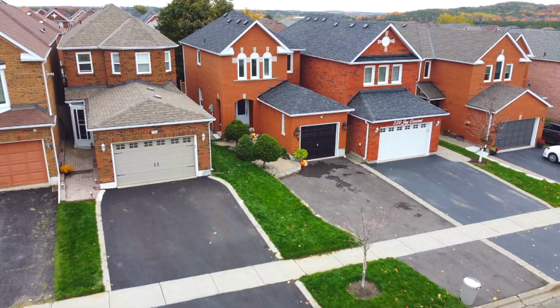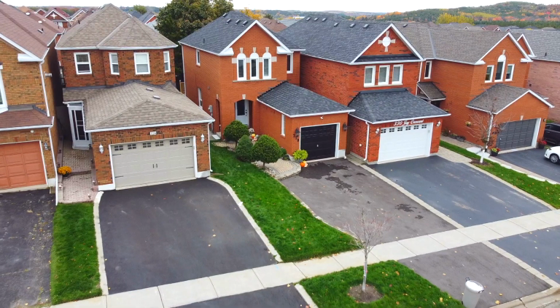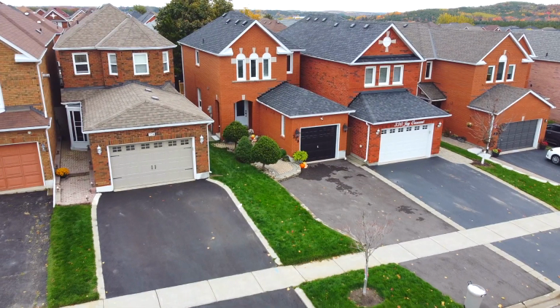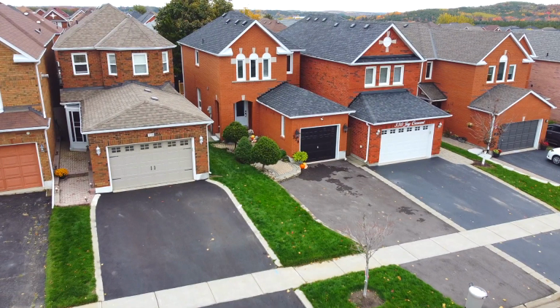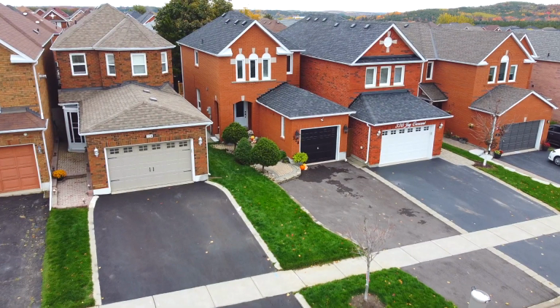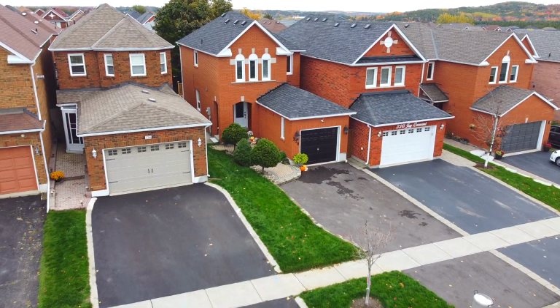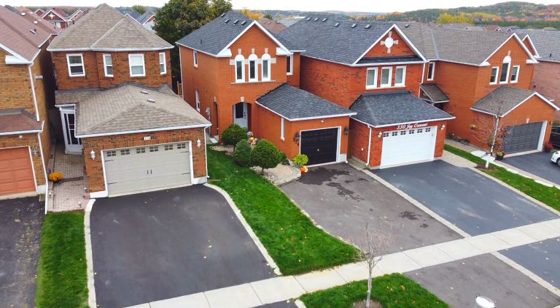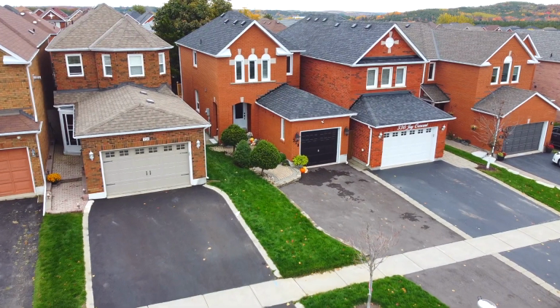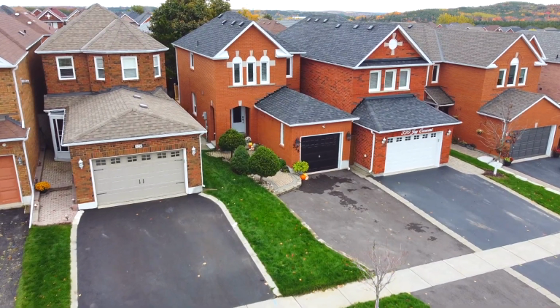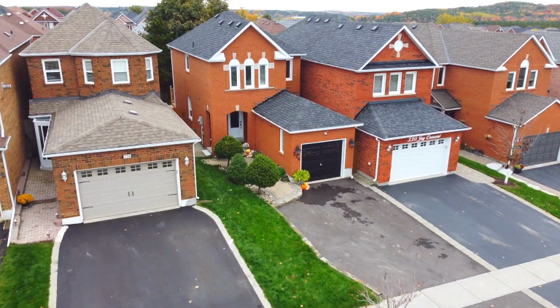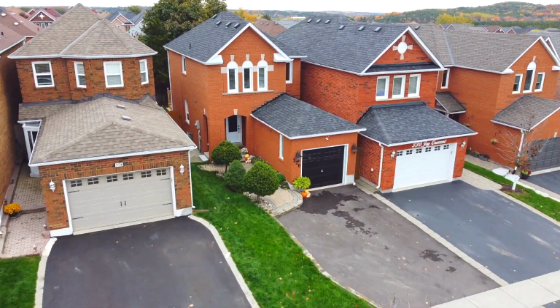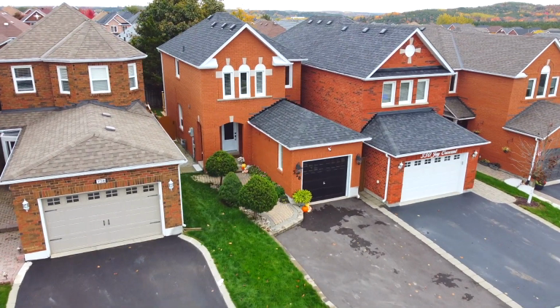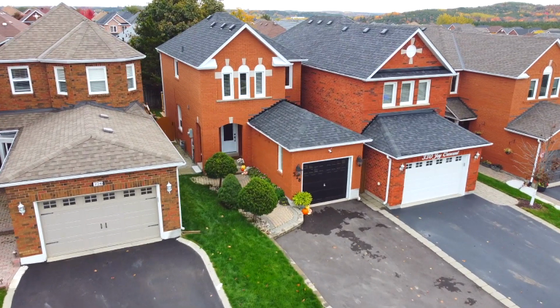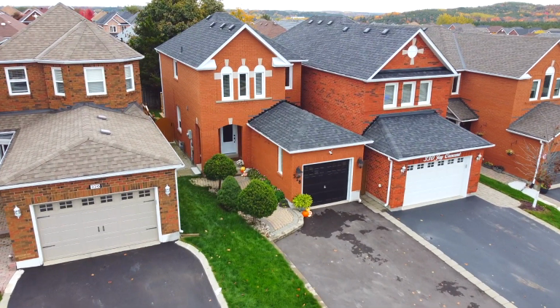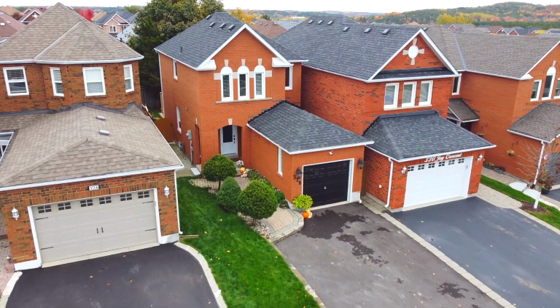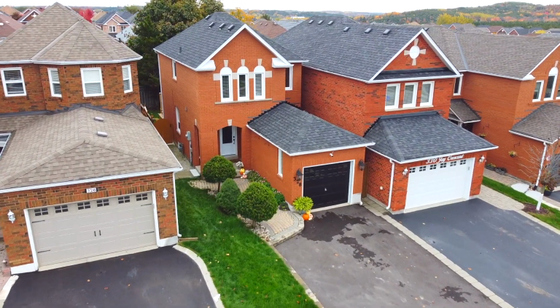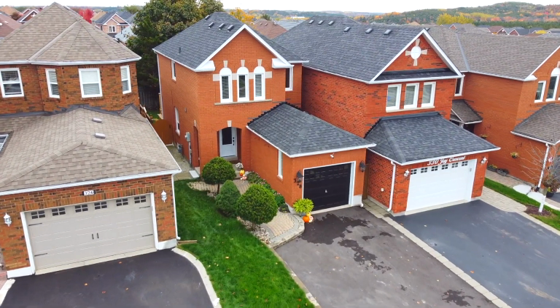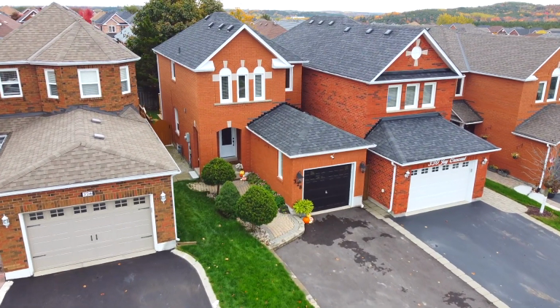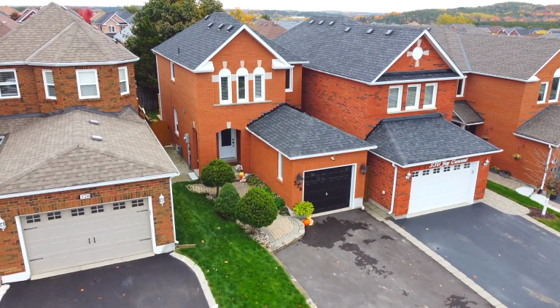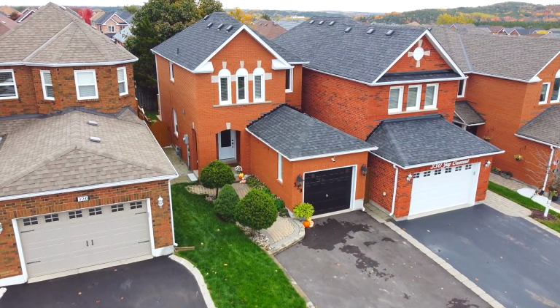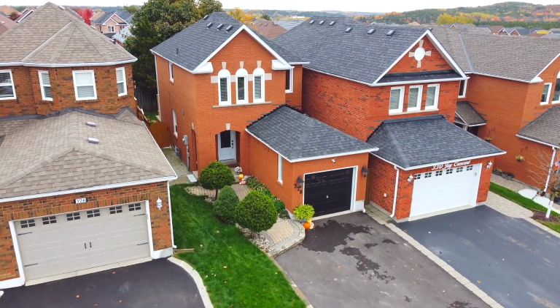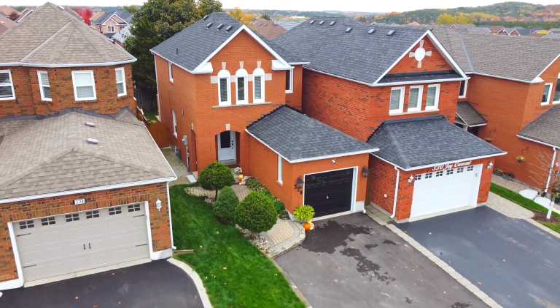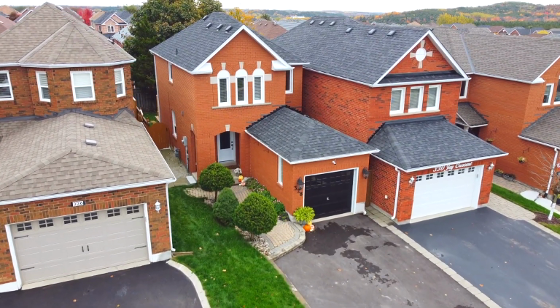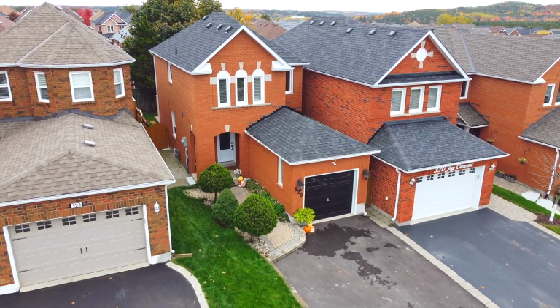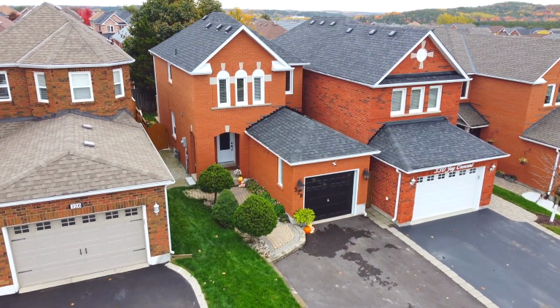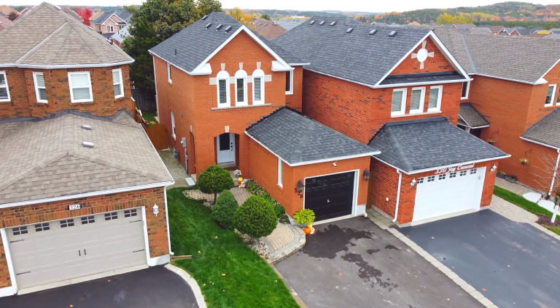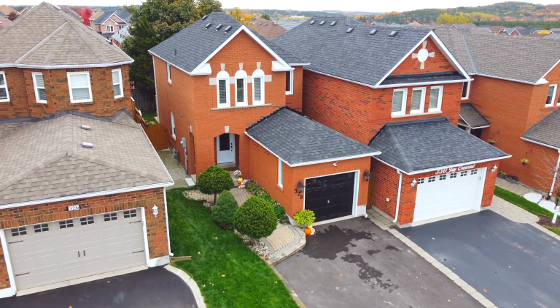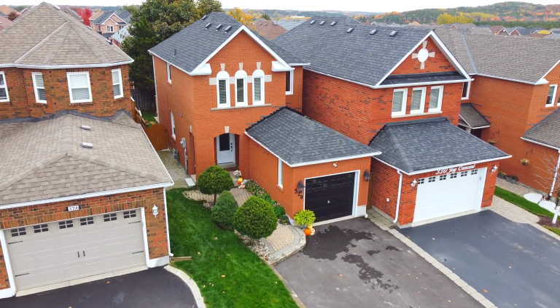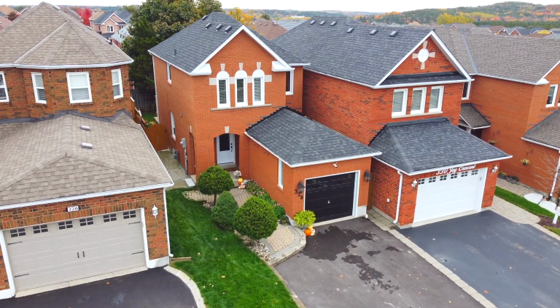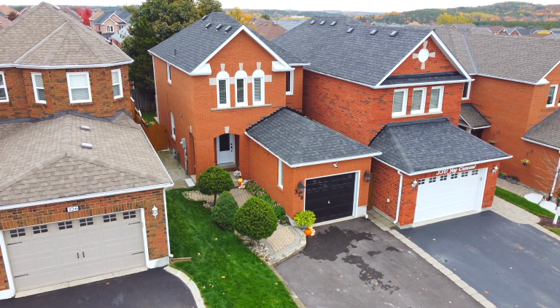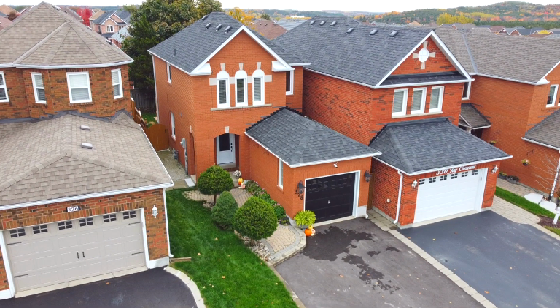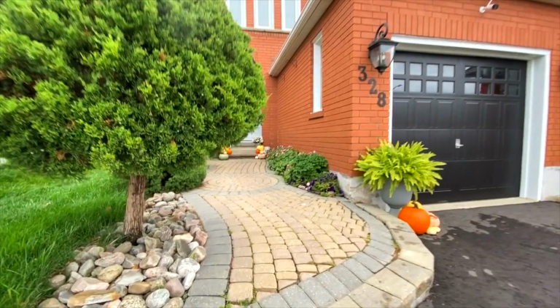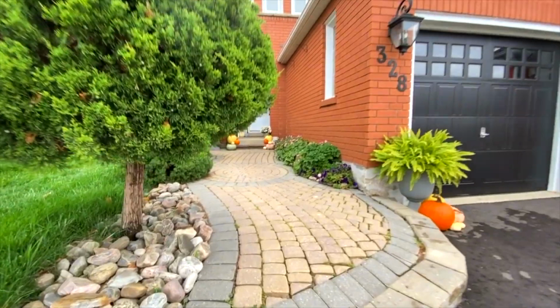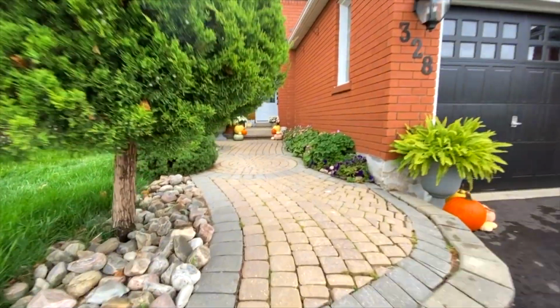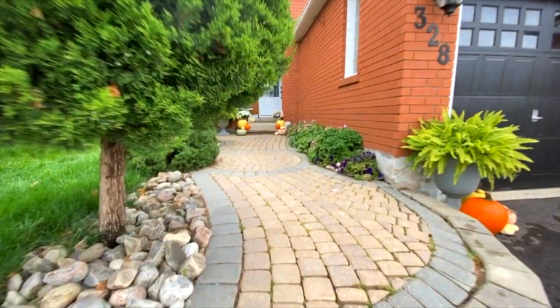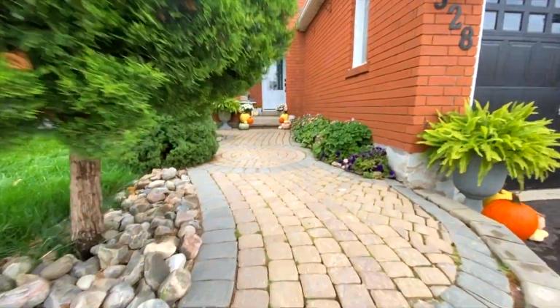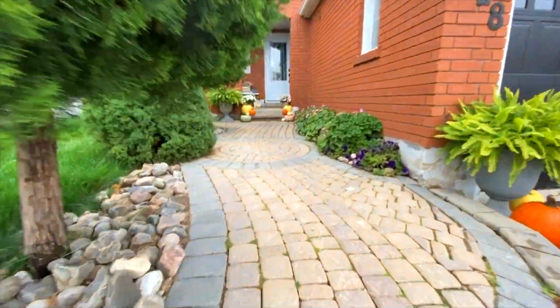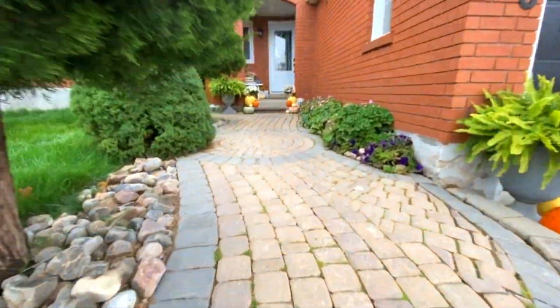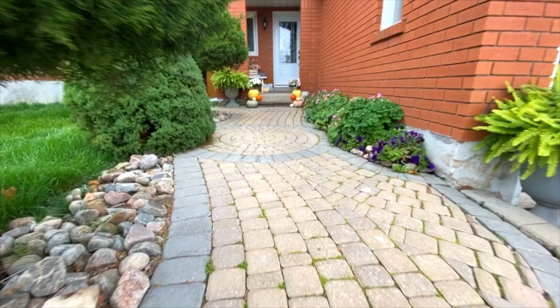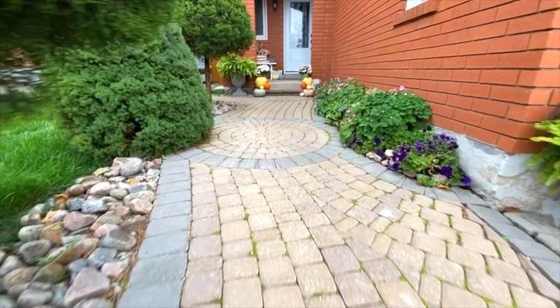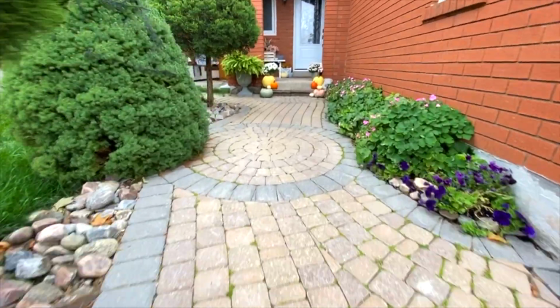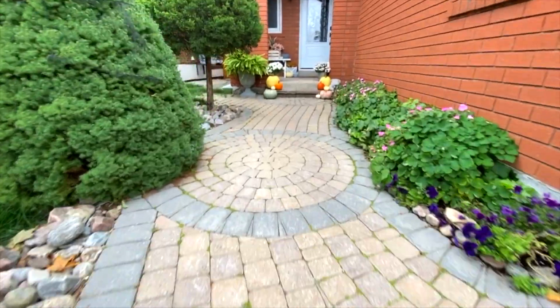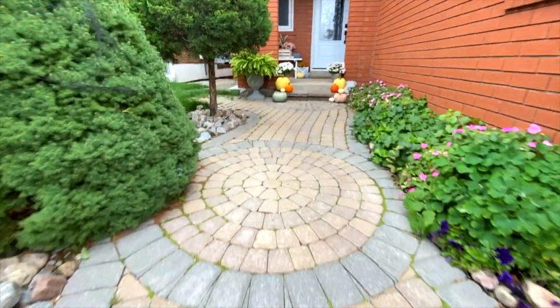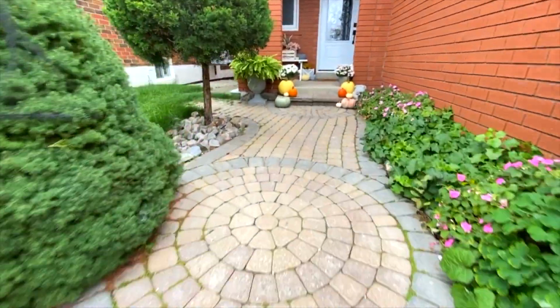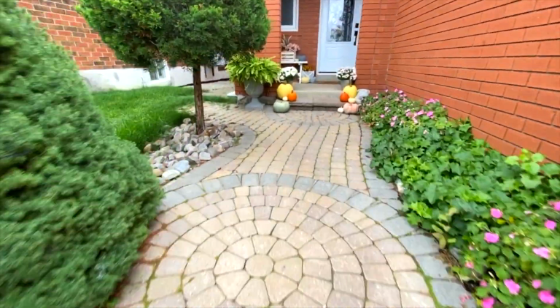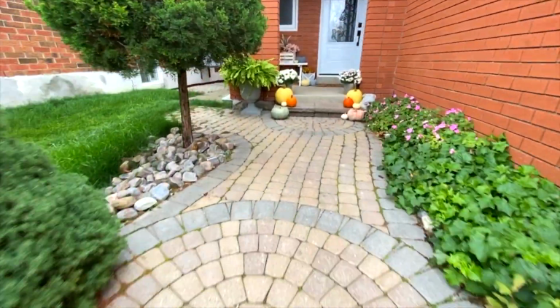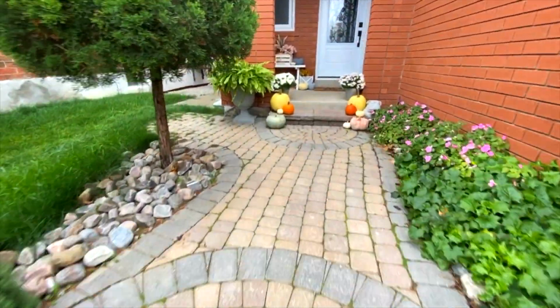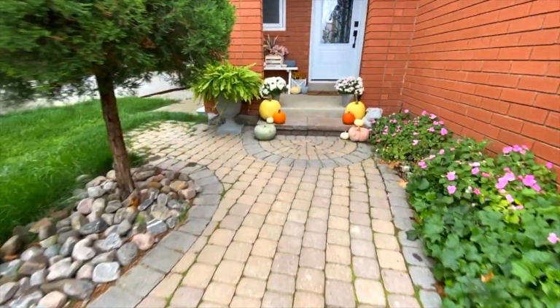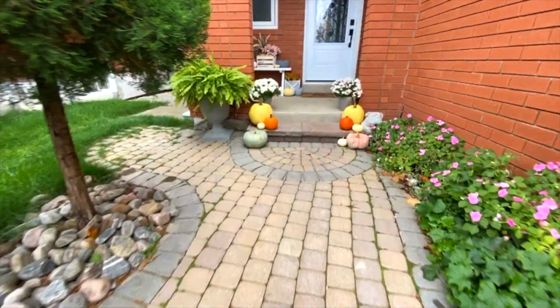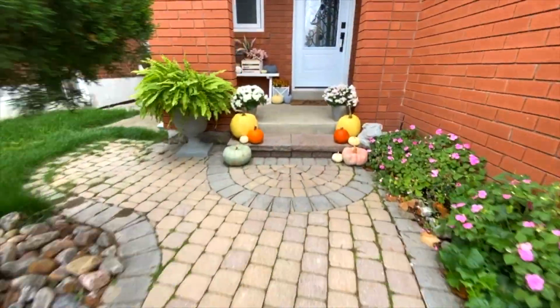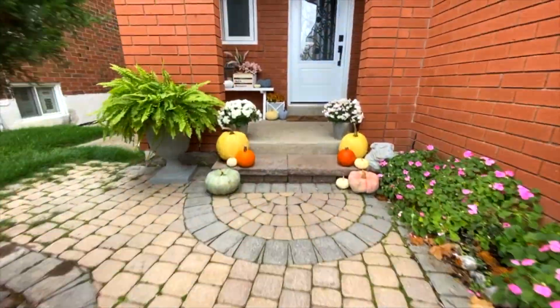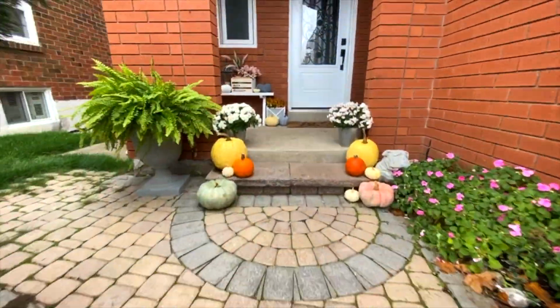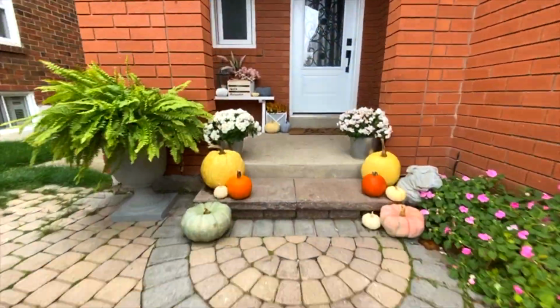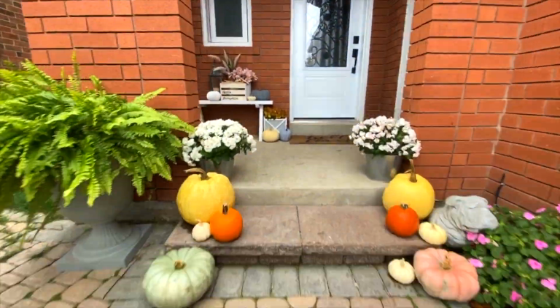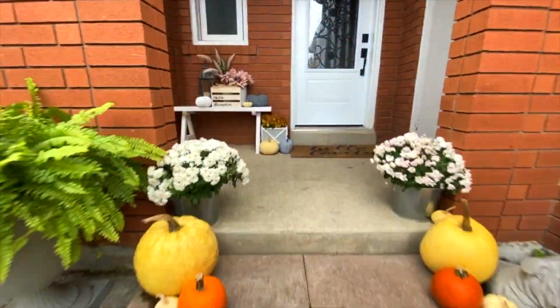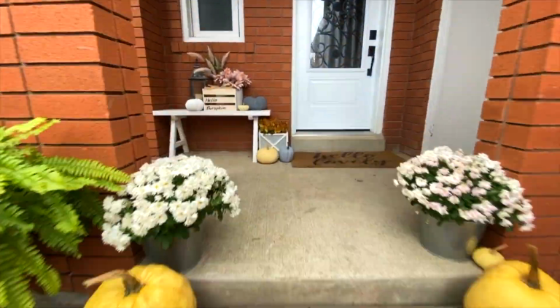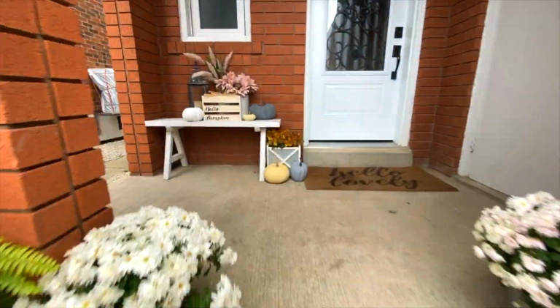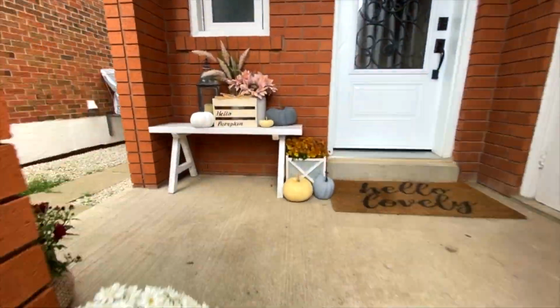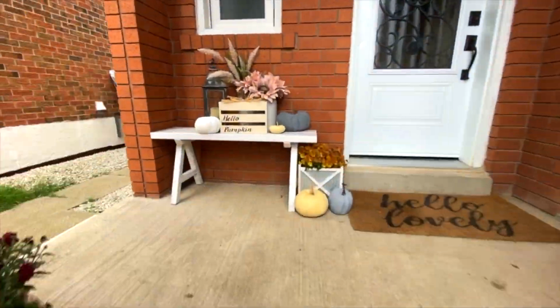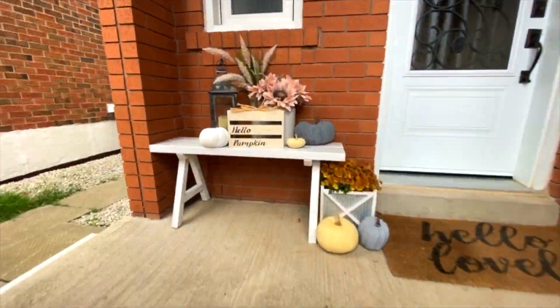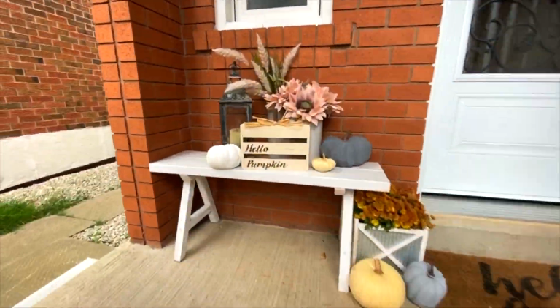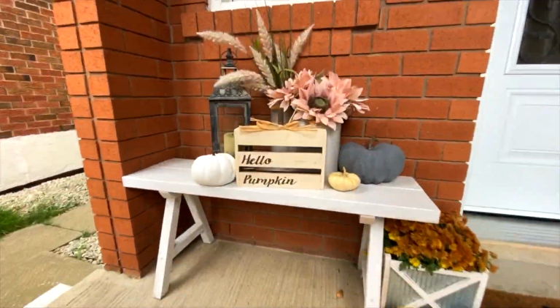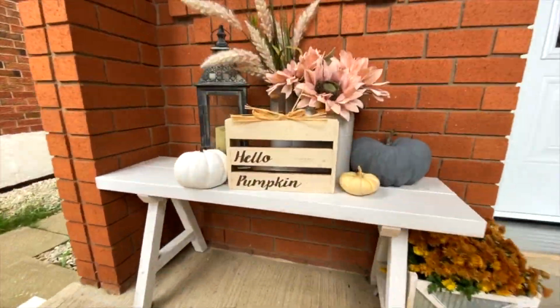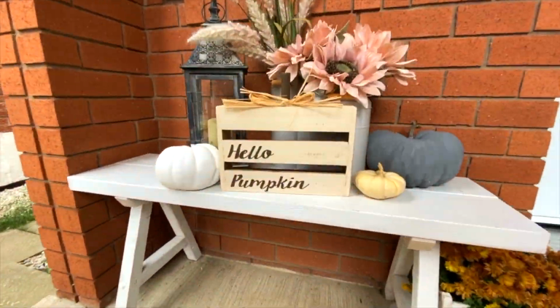Out front, you instantly notice the beautiful curb appeal. There's a one-car garage, tasteful landscaping with beautiful gardens and interlocking stone.